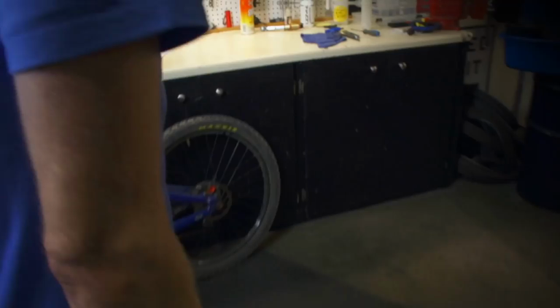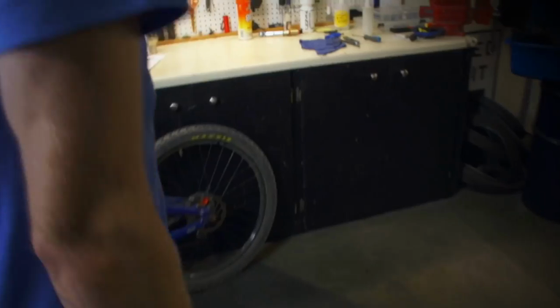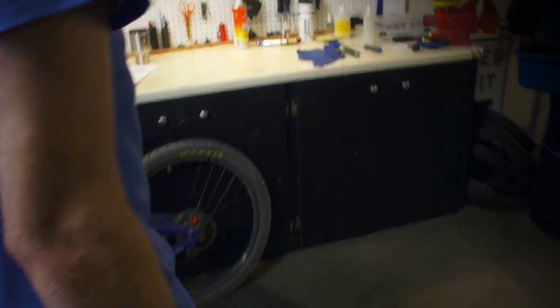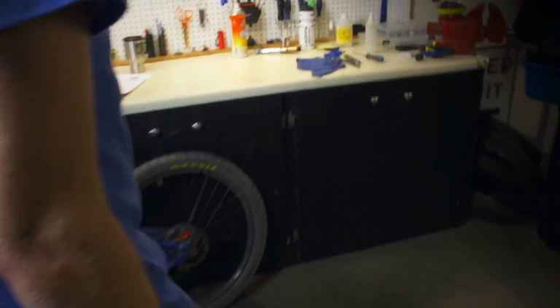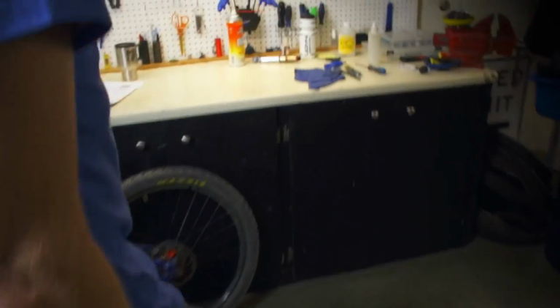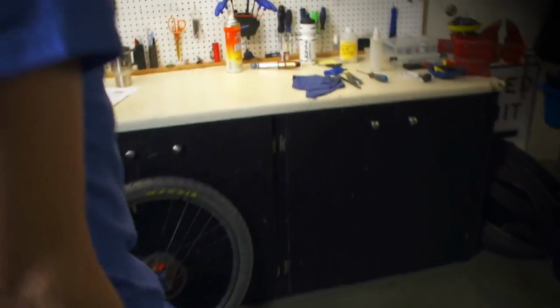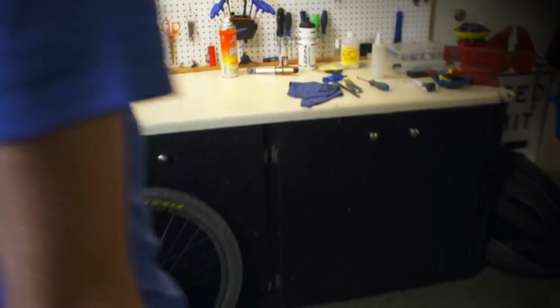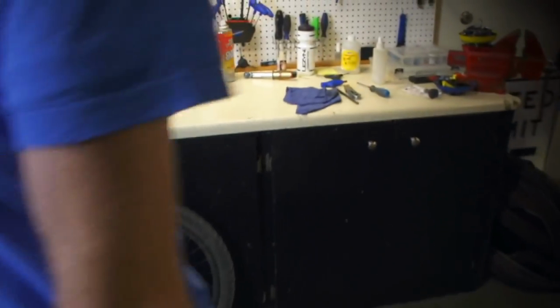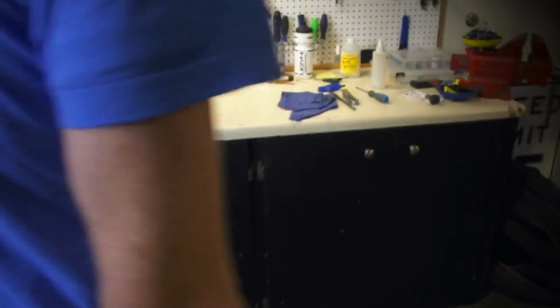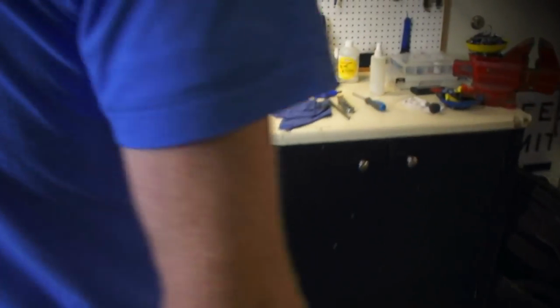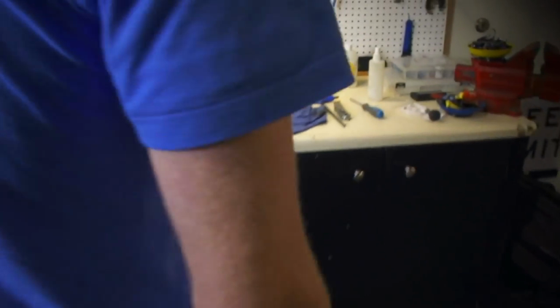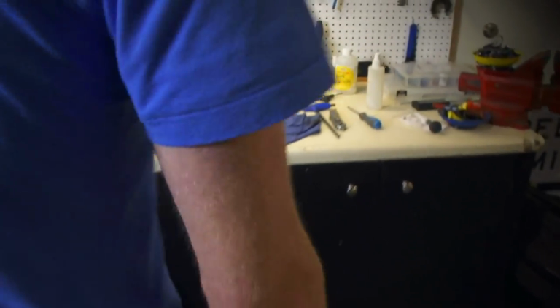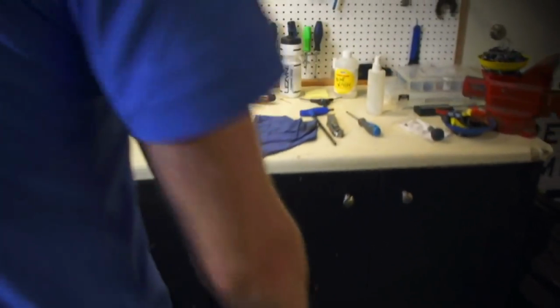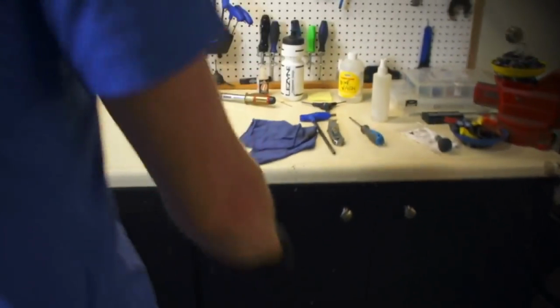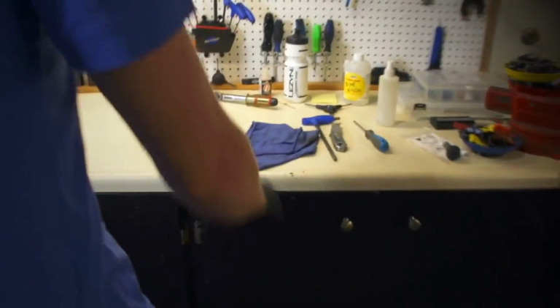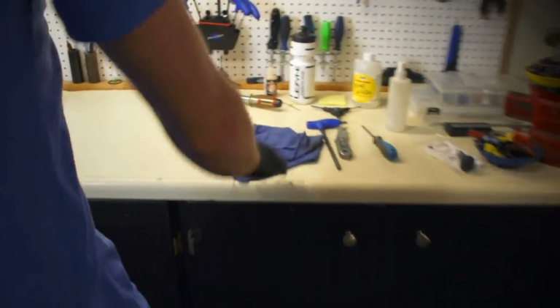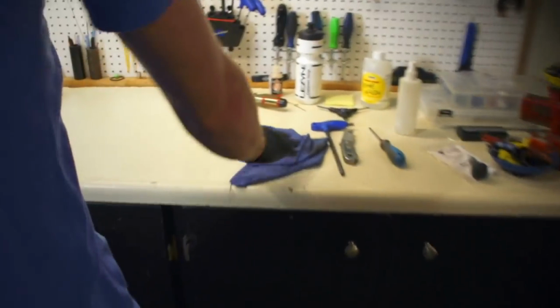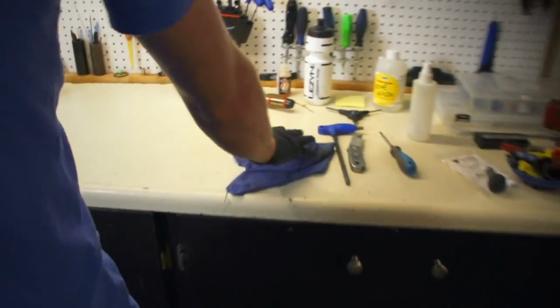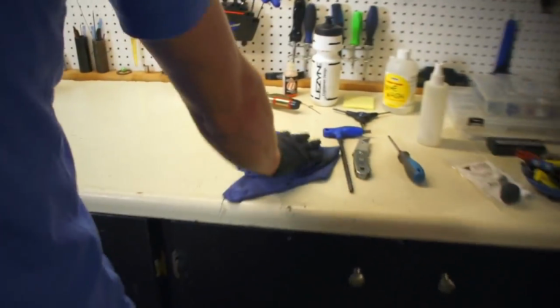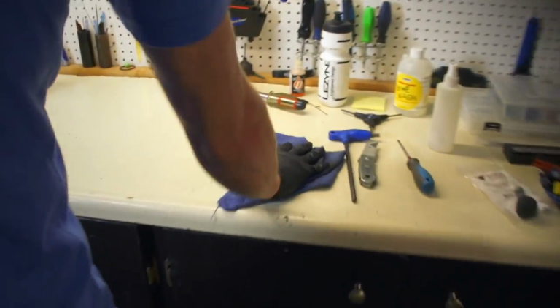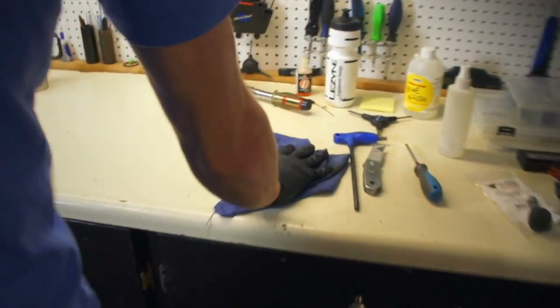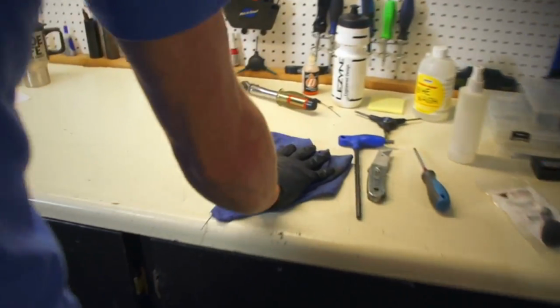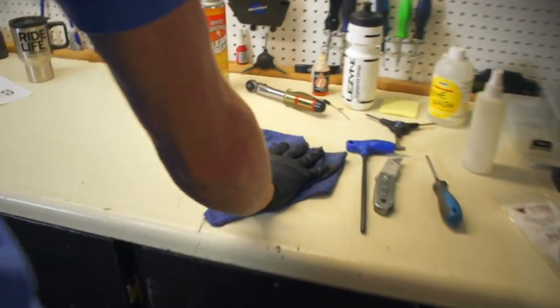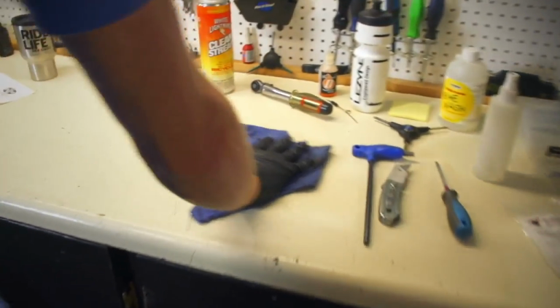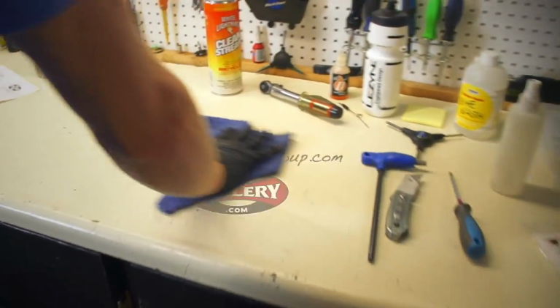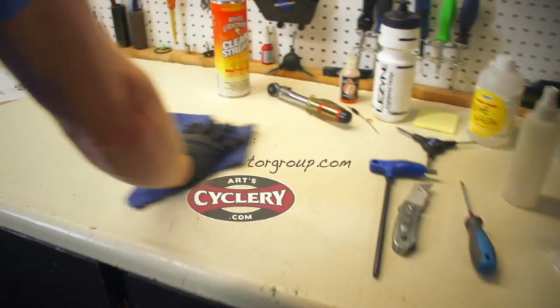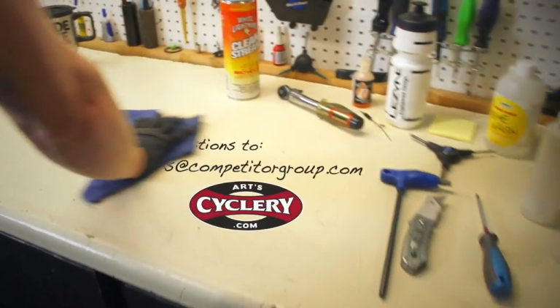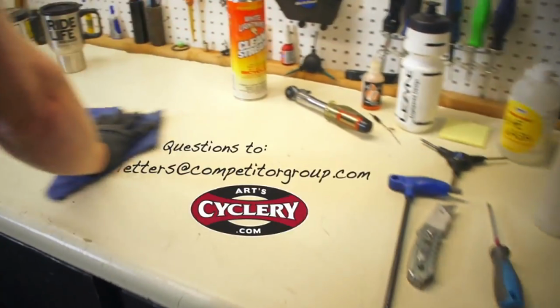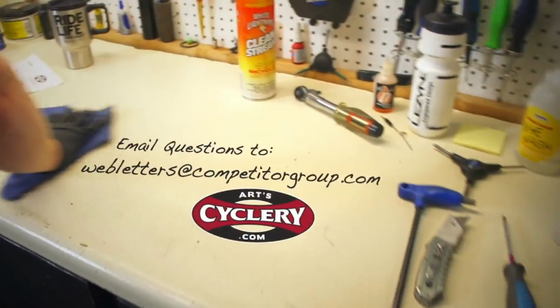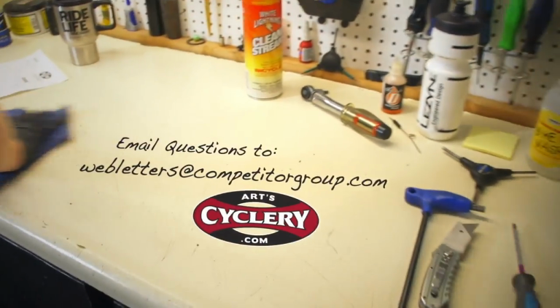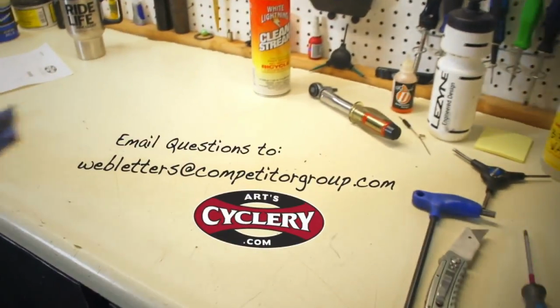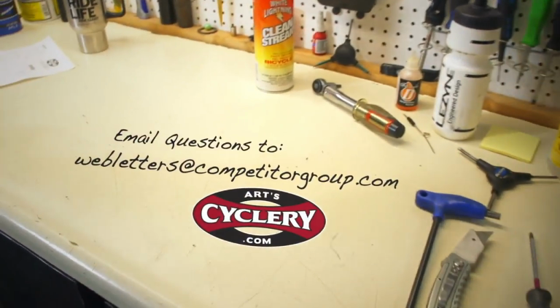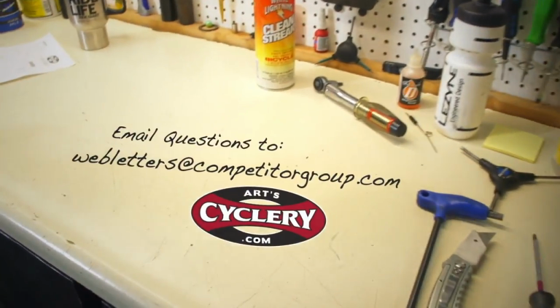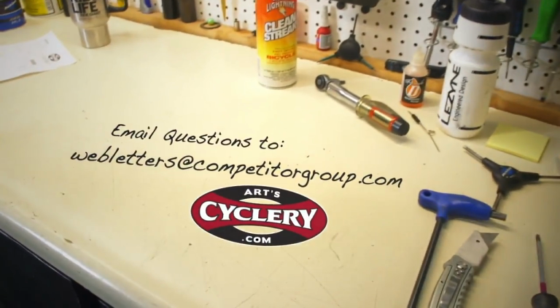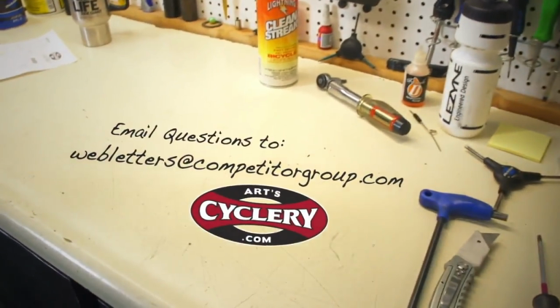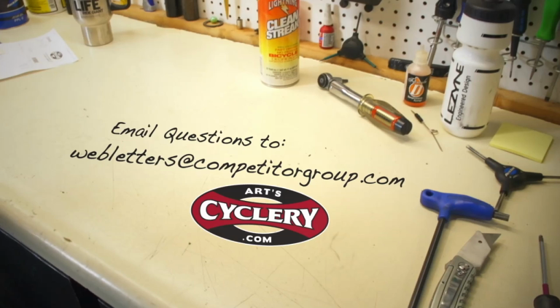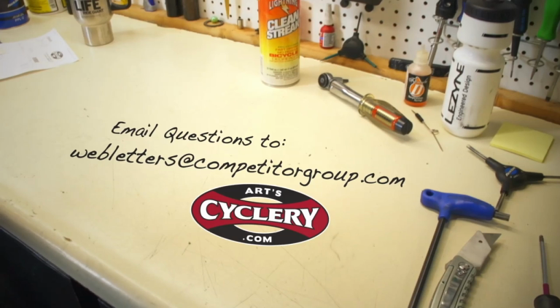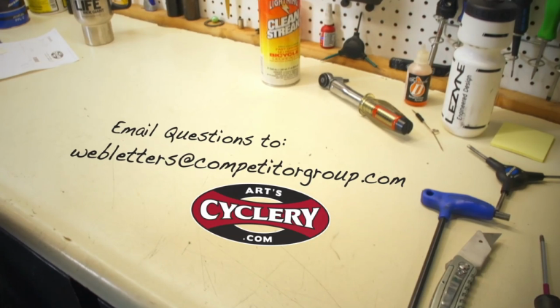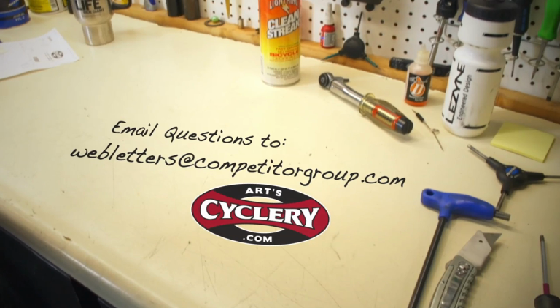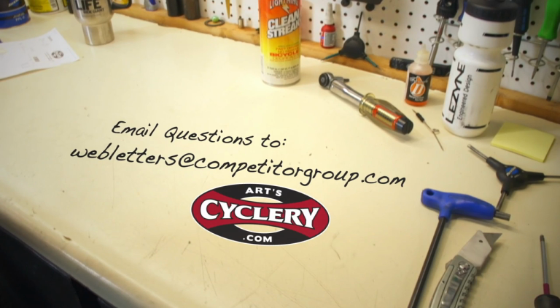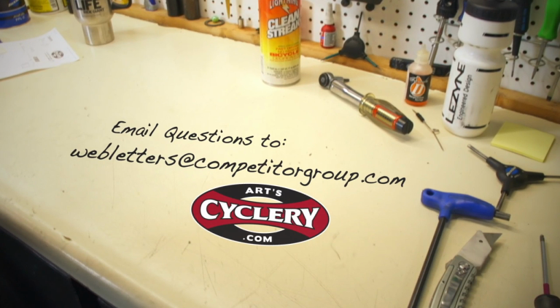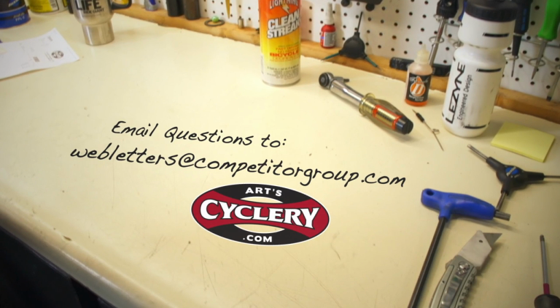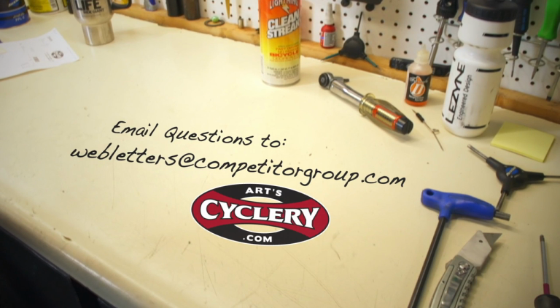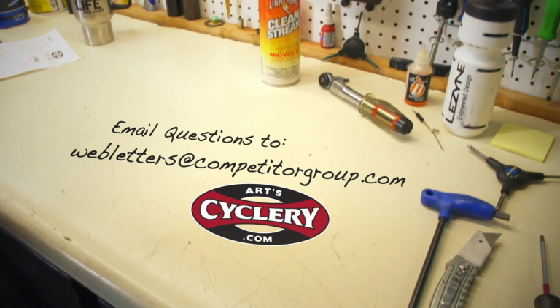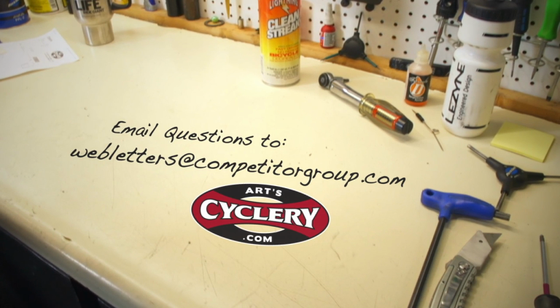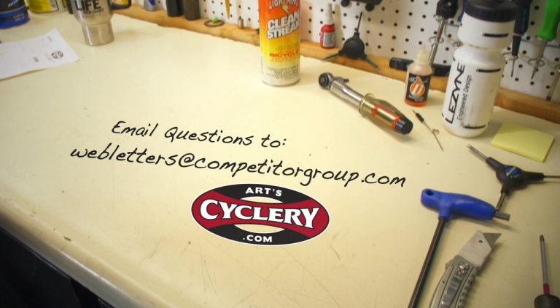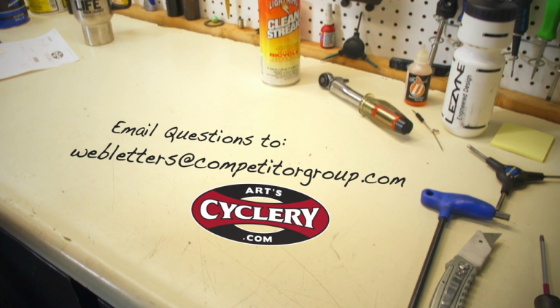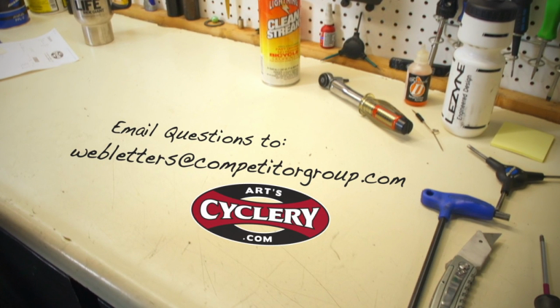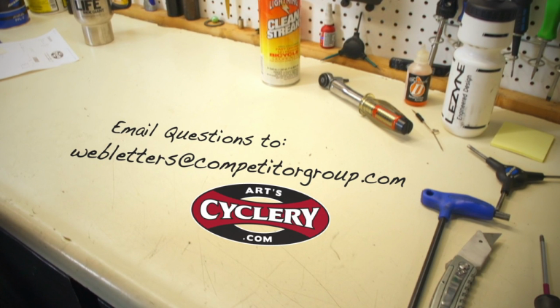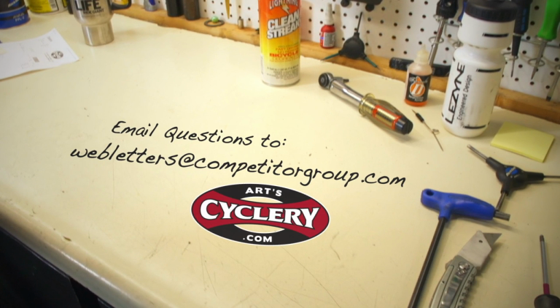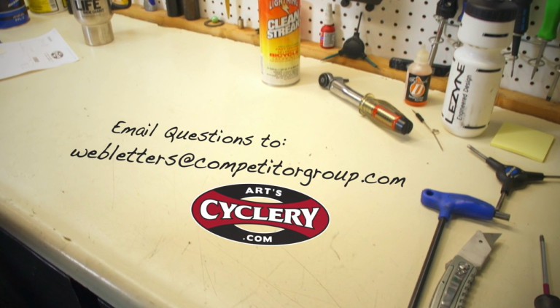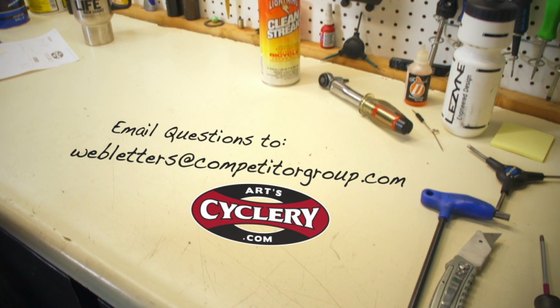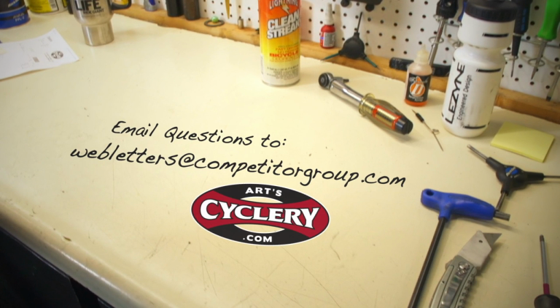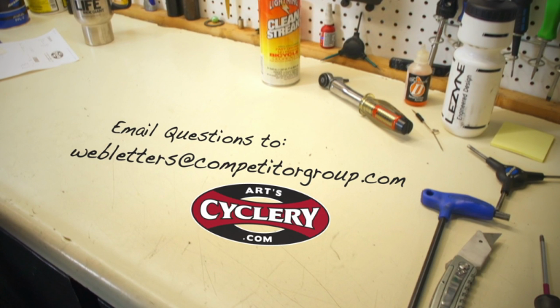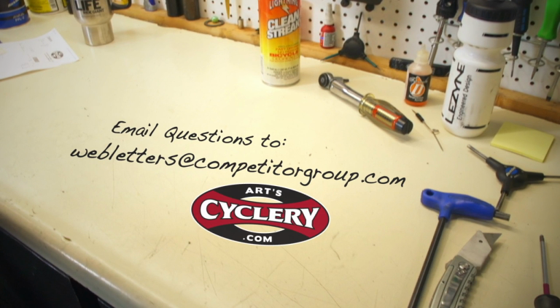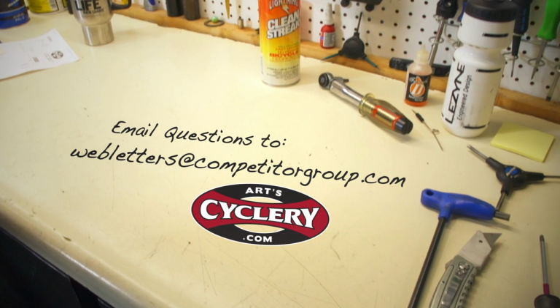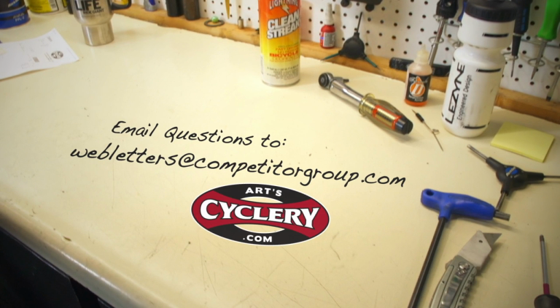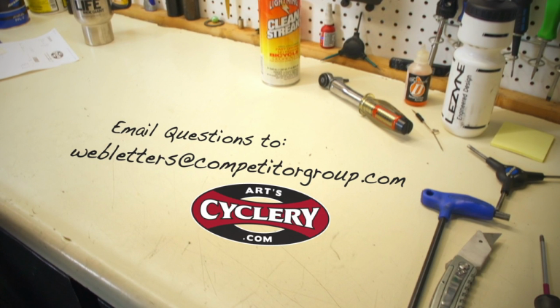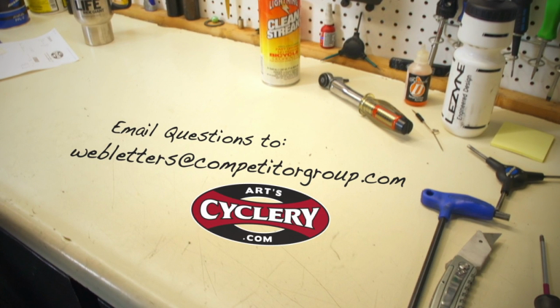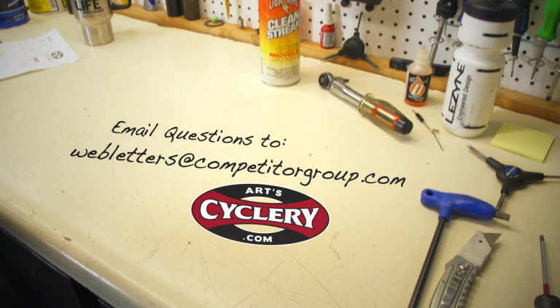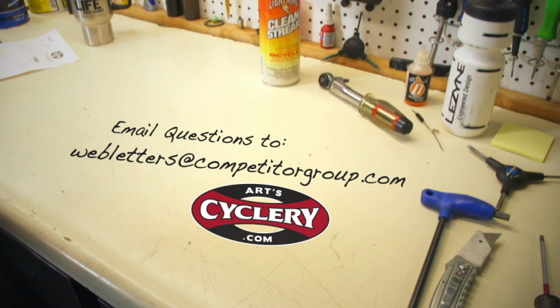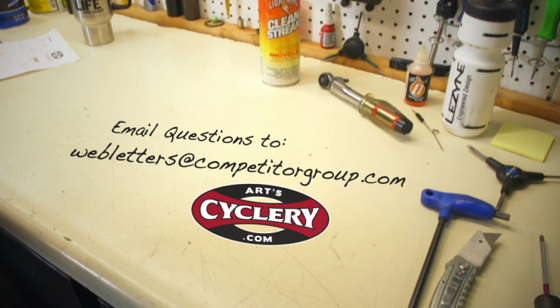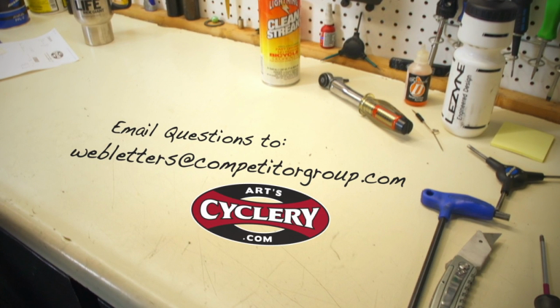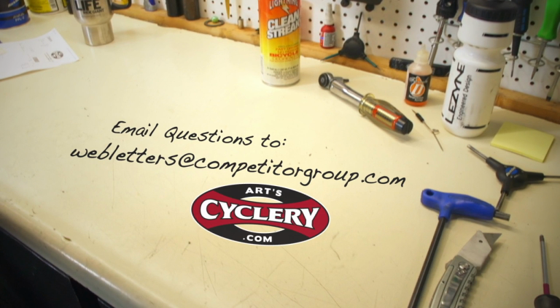If you want your question asked on Ask a Mechanic presented by Art Cyclery, send your inquiry to webletters at competitorgroup.com.